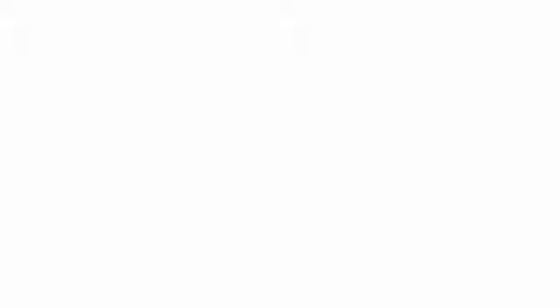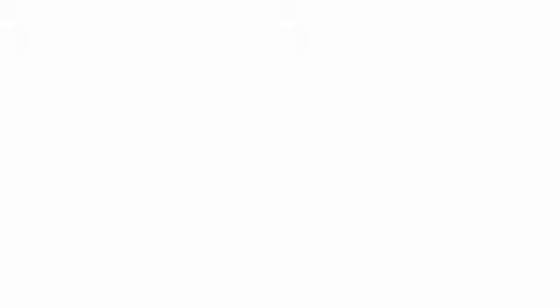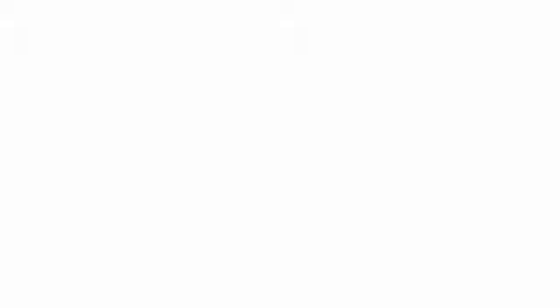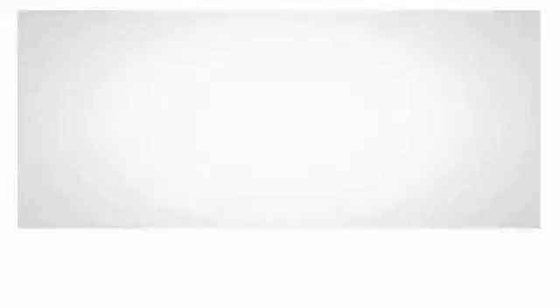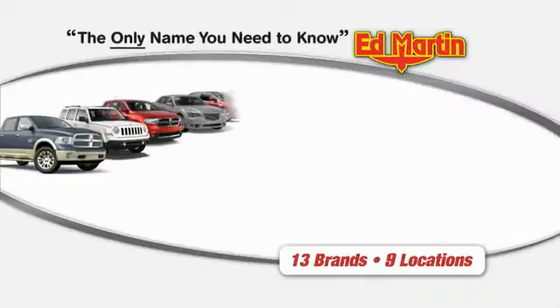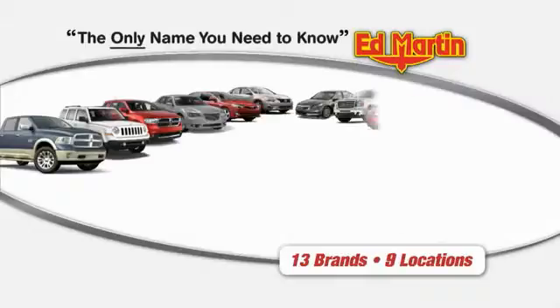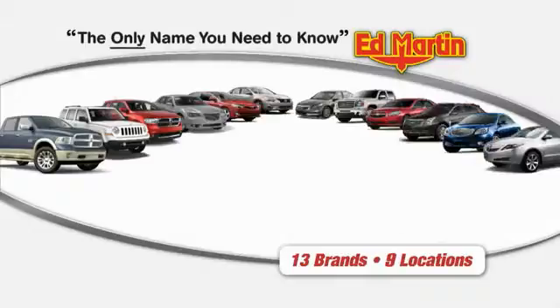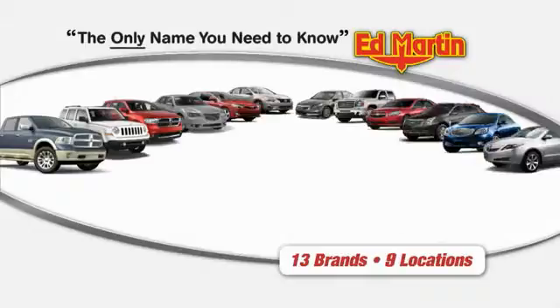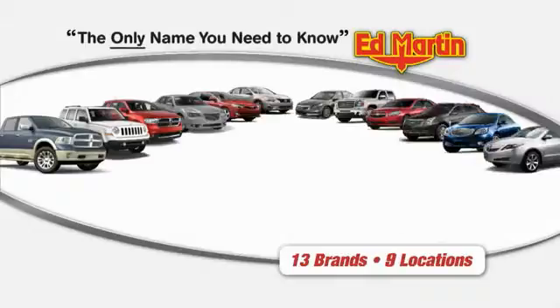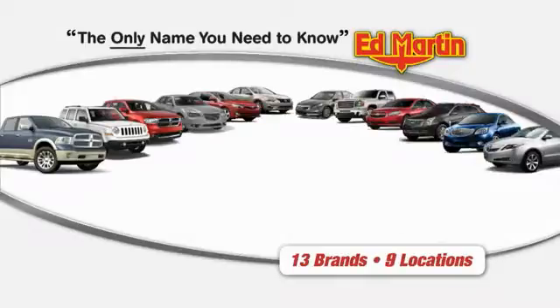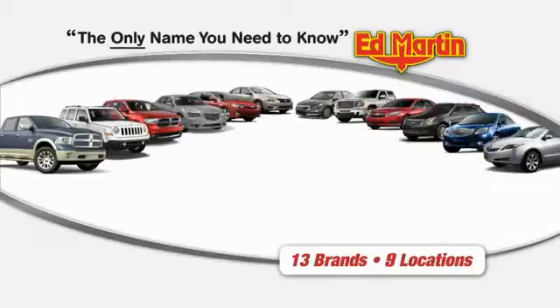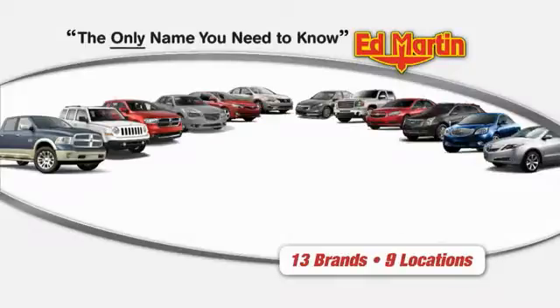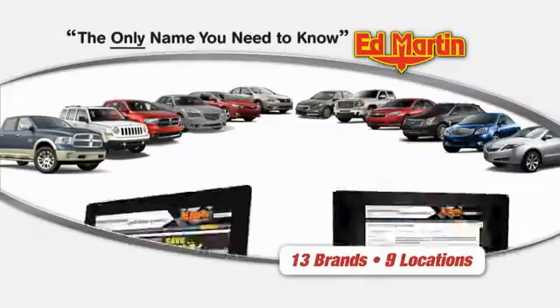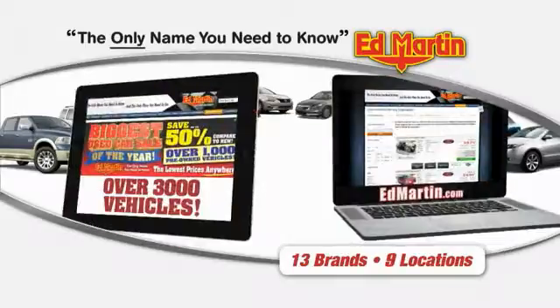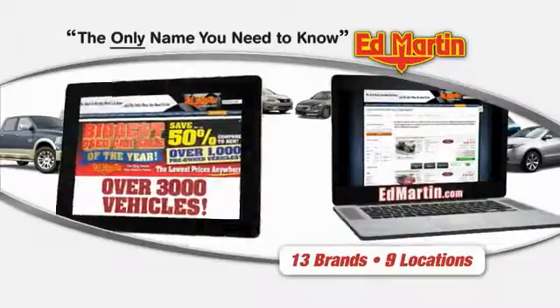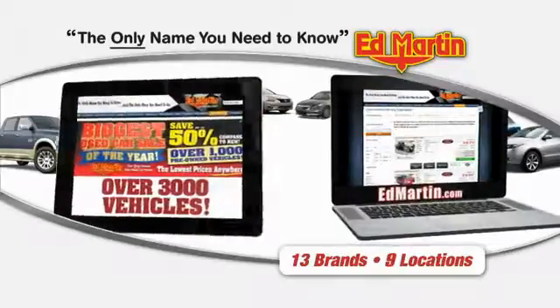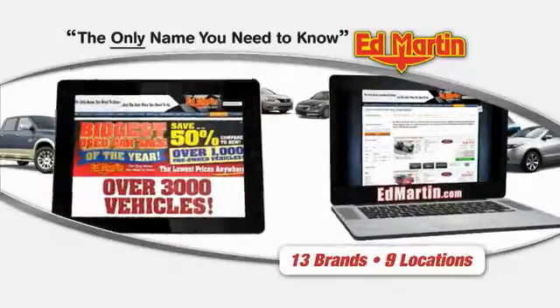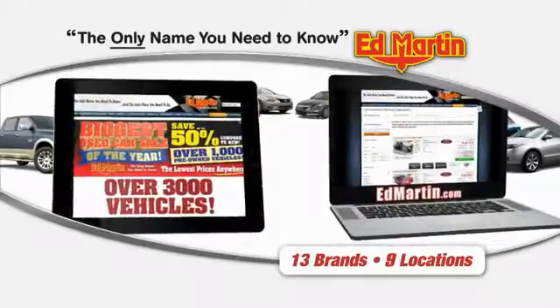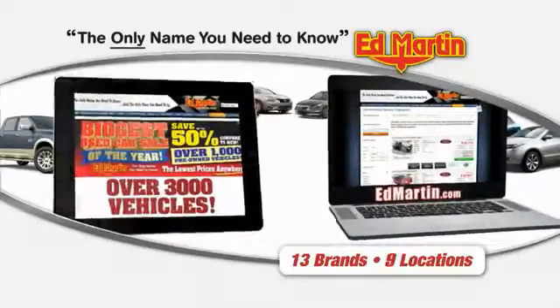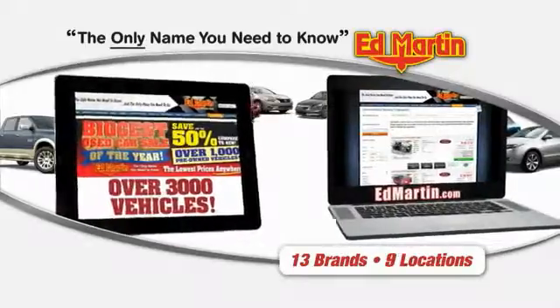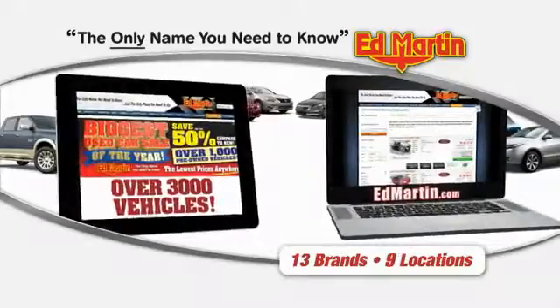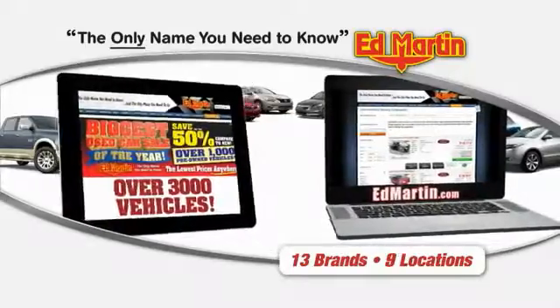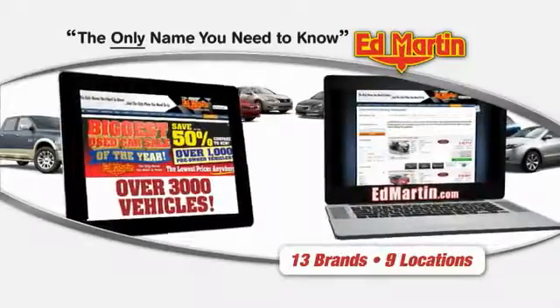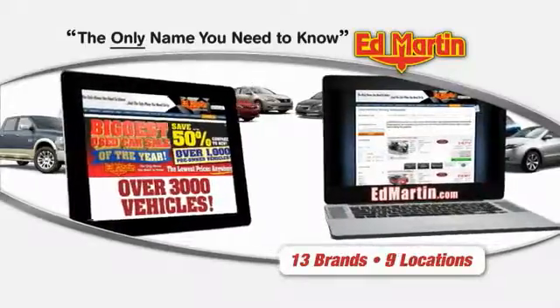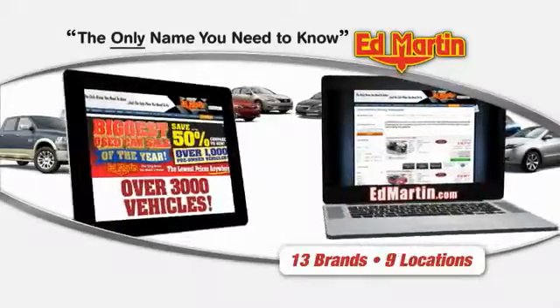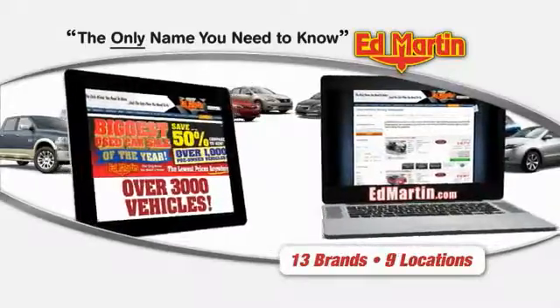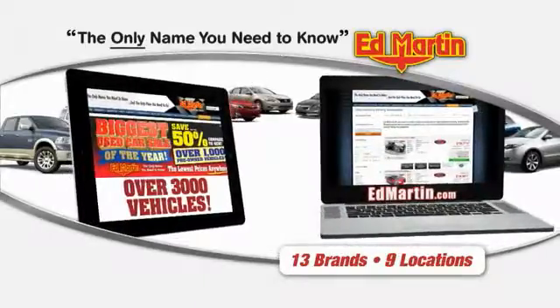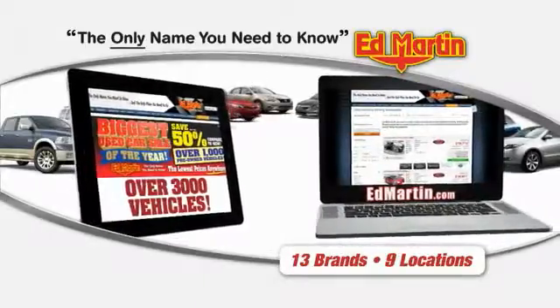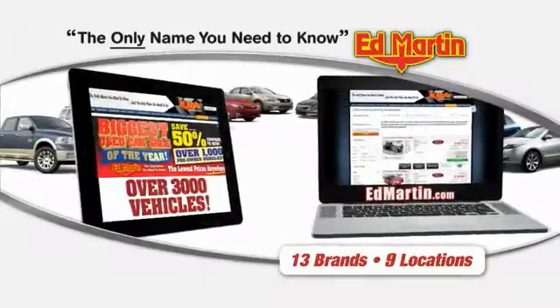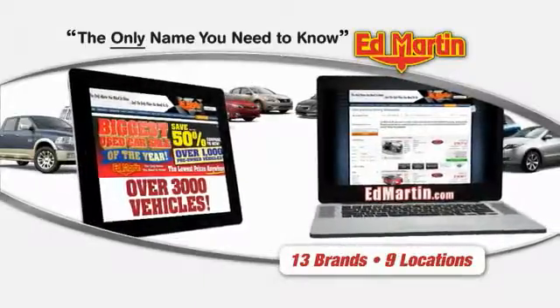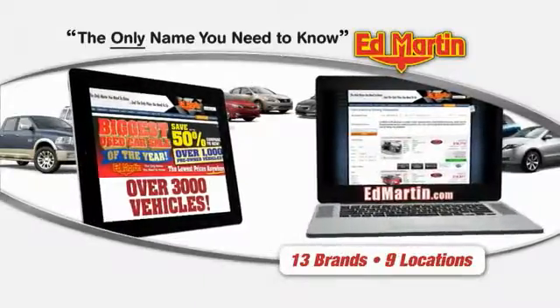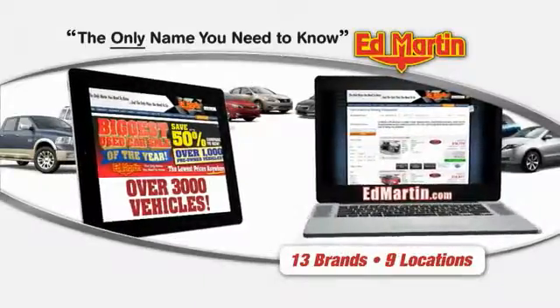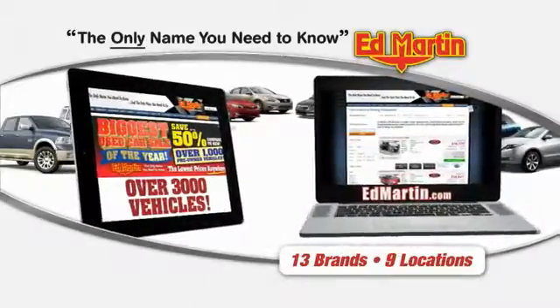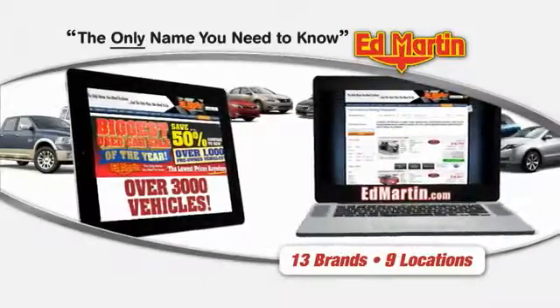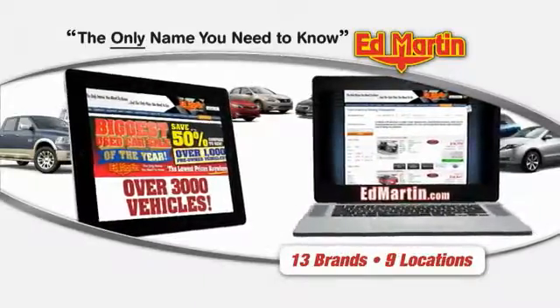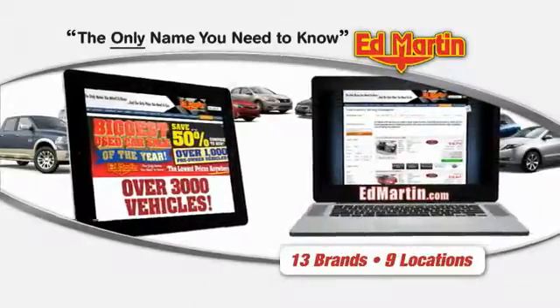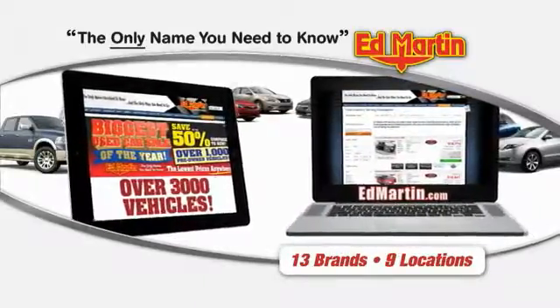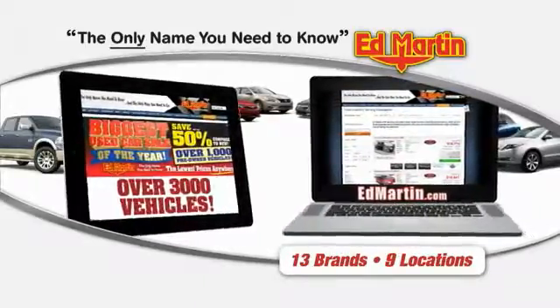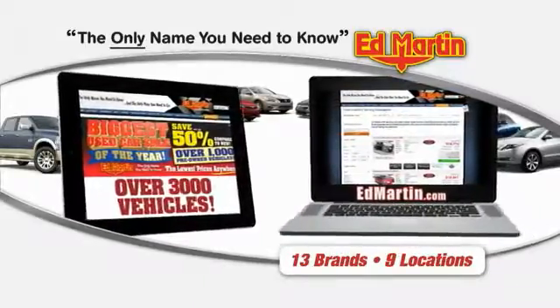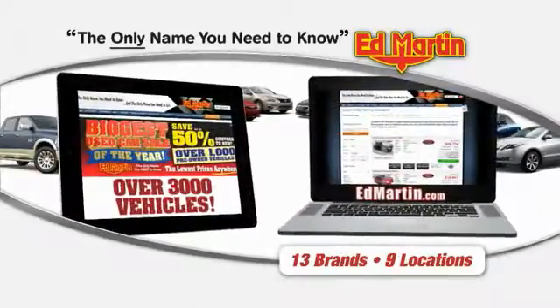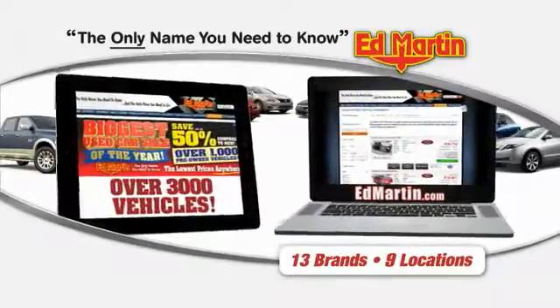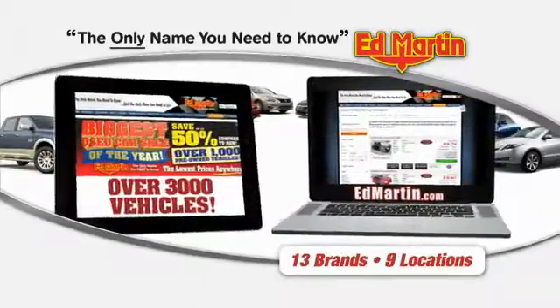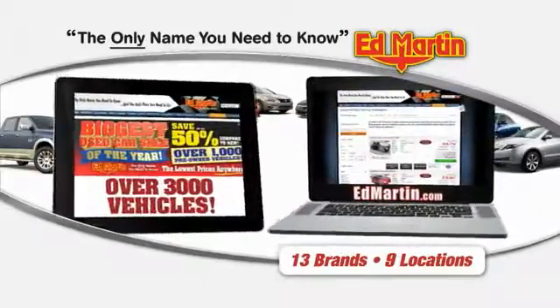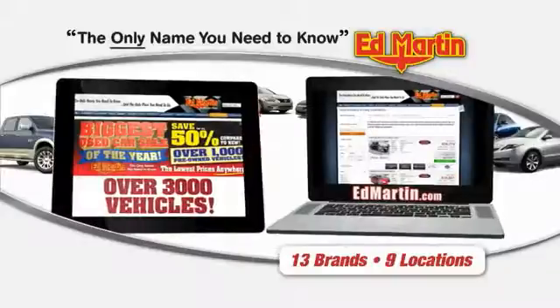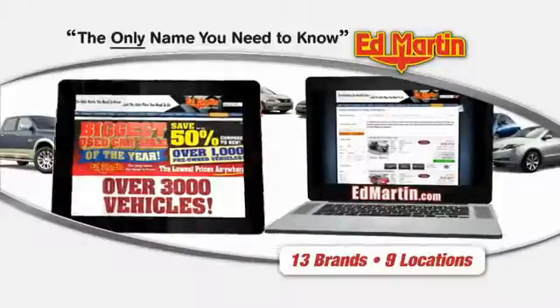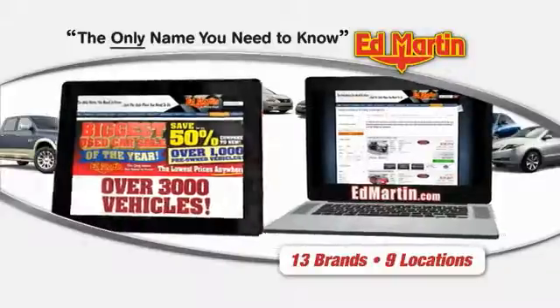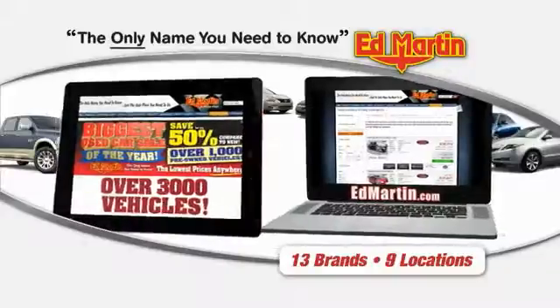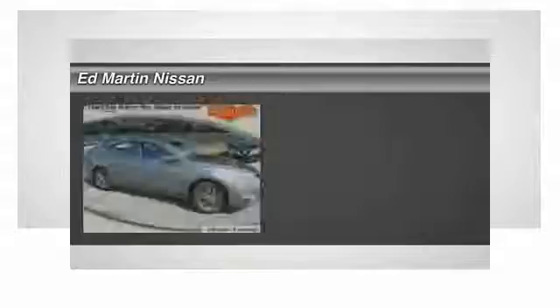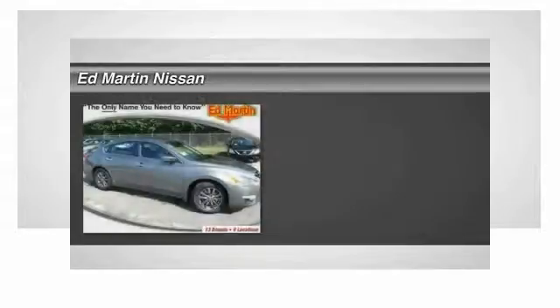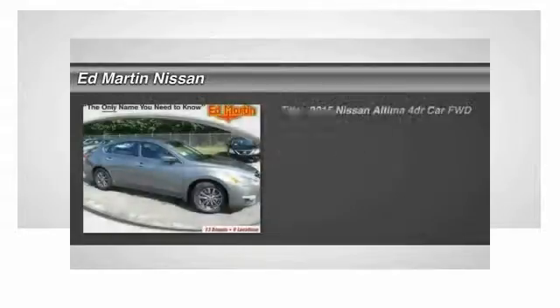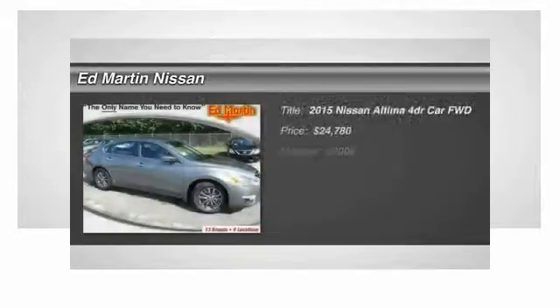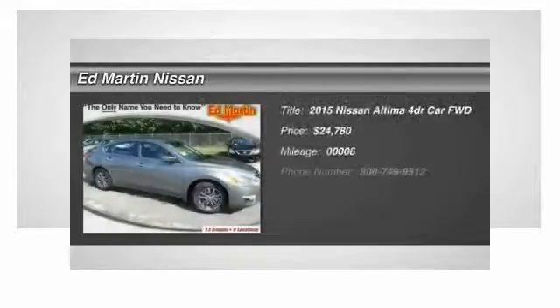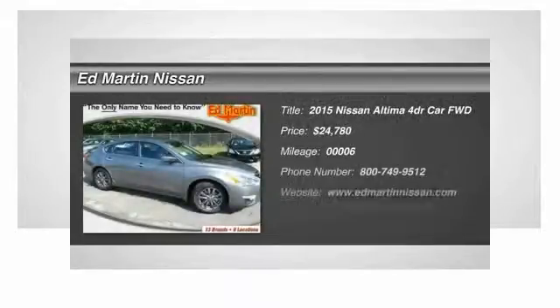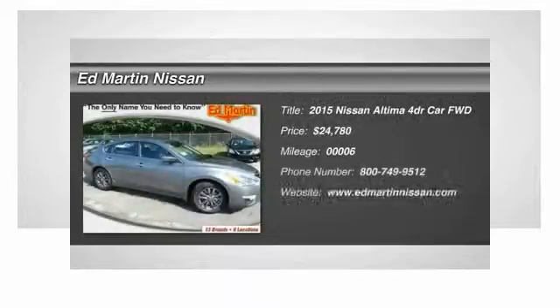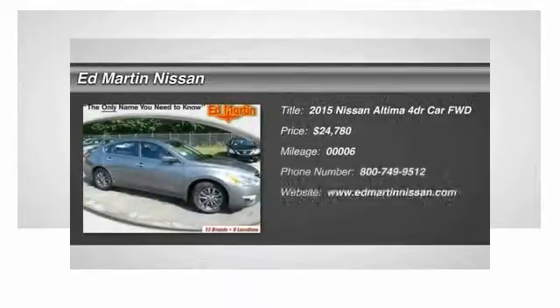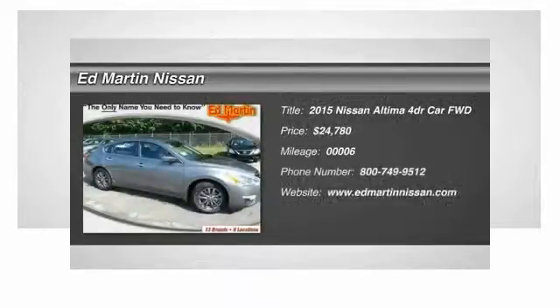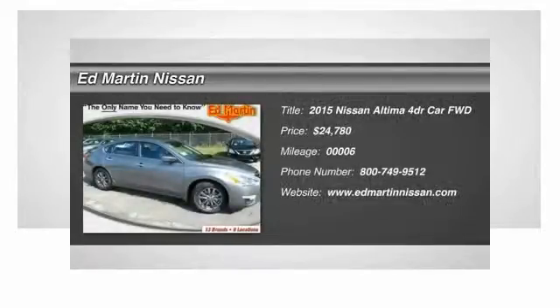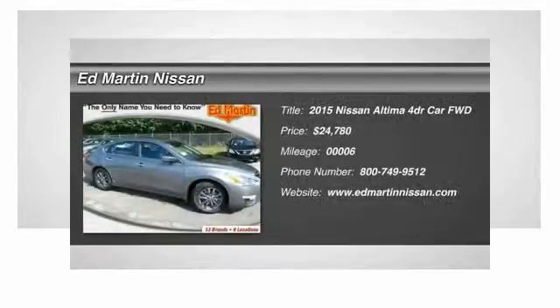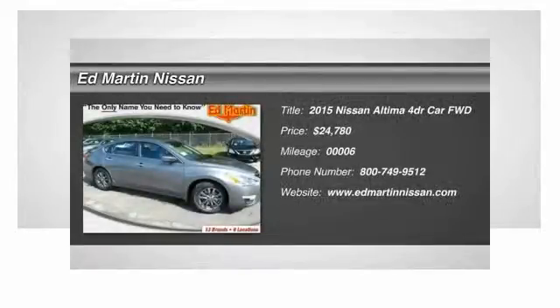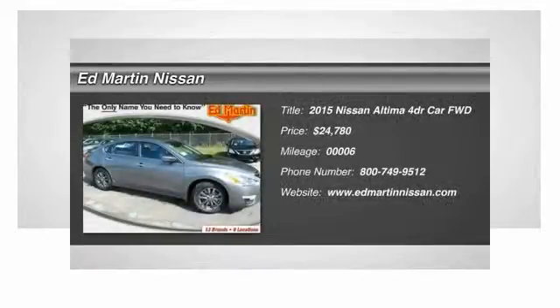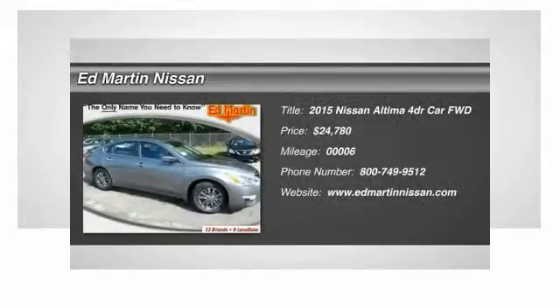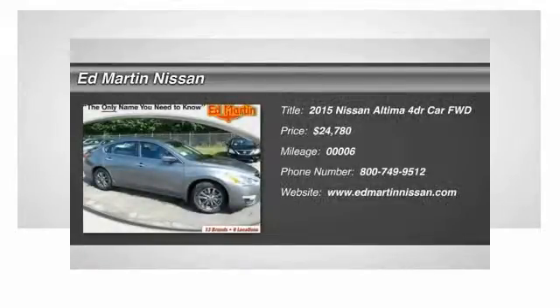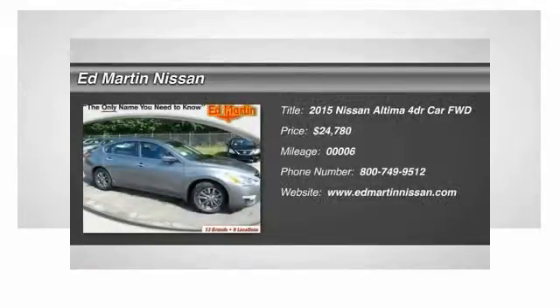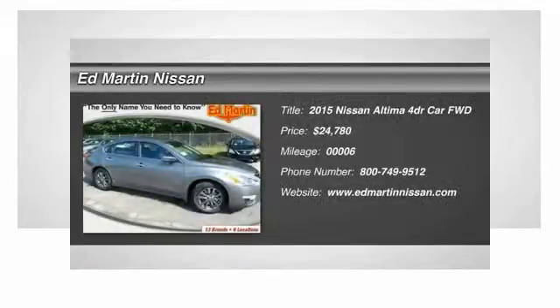Thank you for clicking our video. You can also shop over 3,000 more cars and trucks online at edmartin.com. The 2015 Altima.